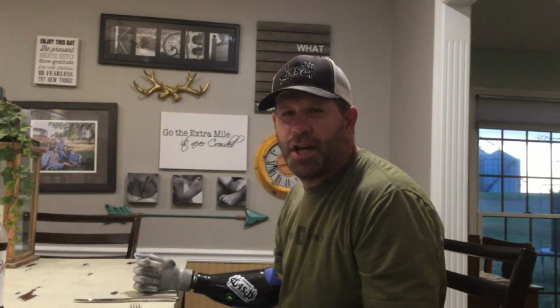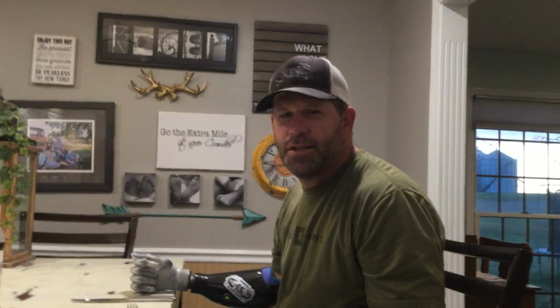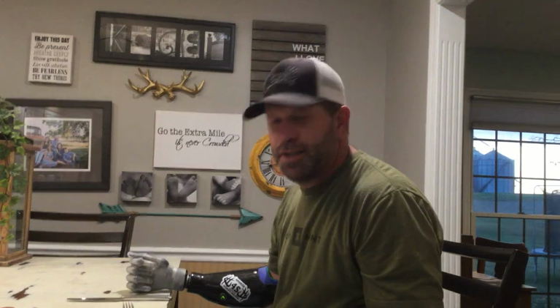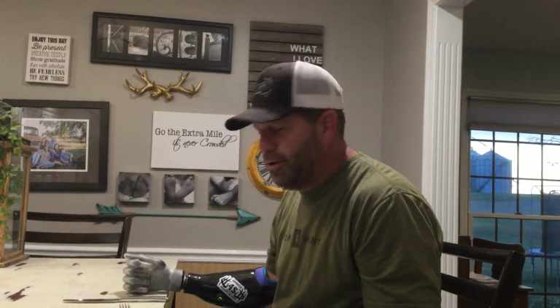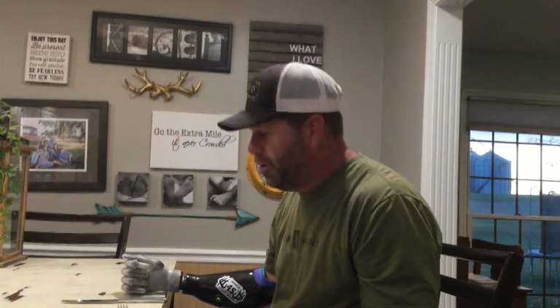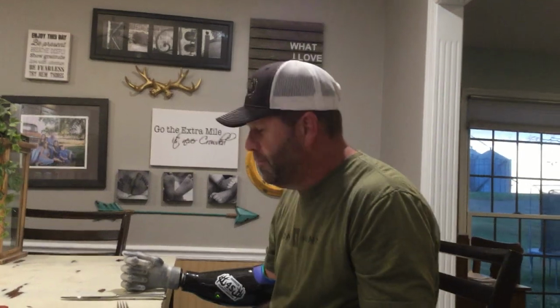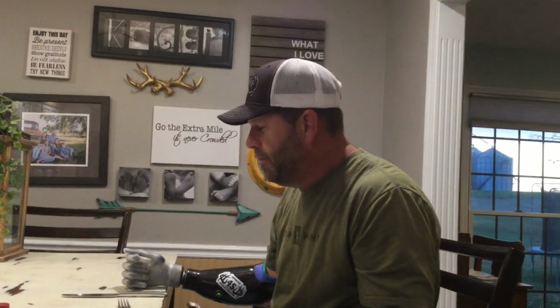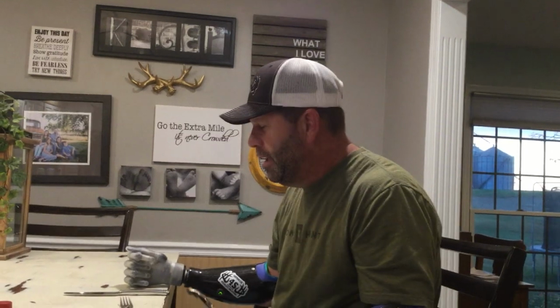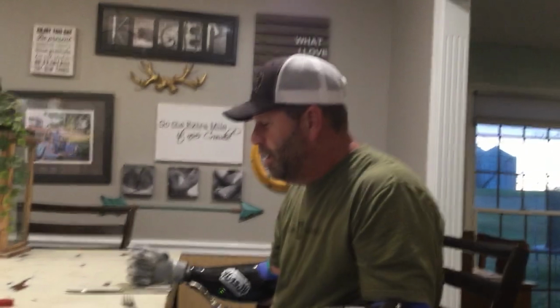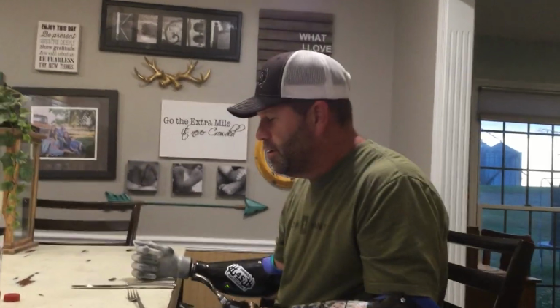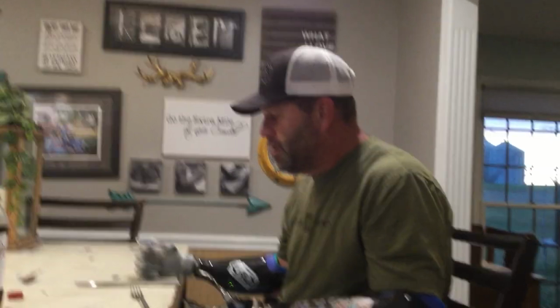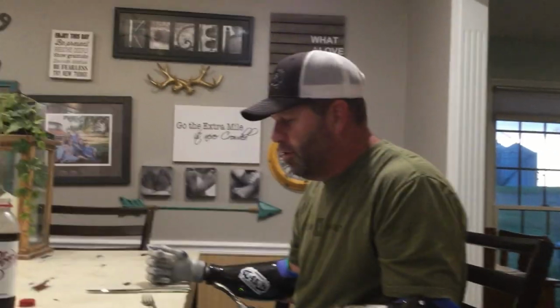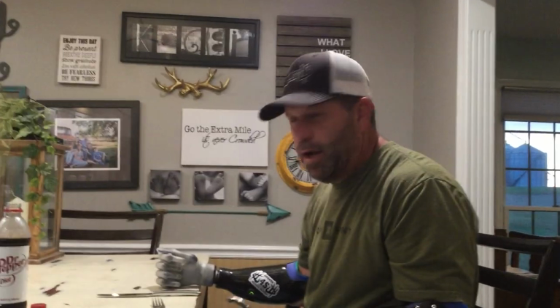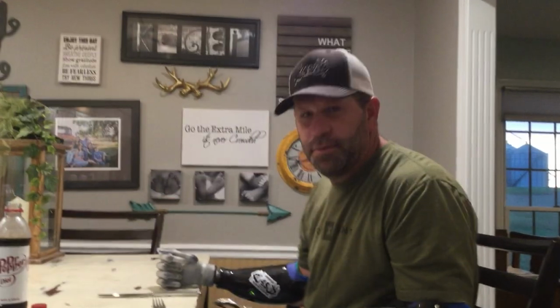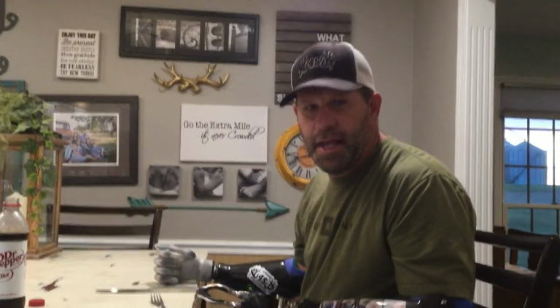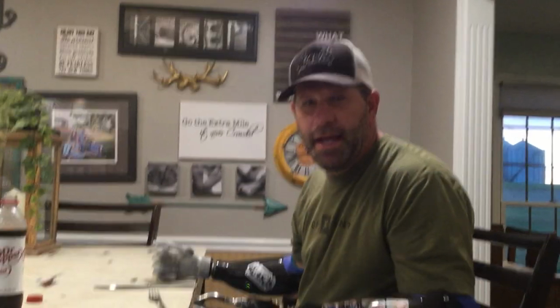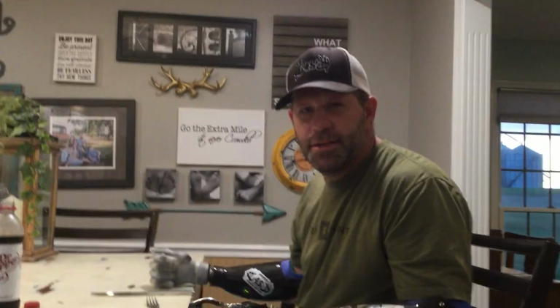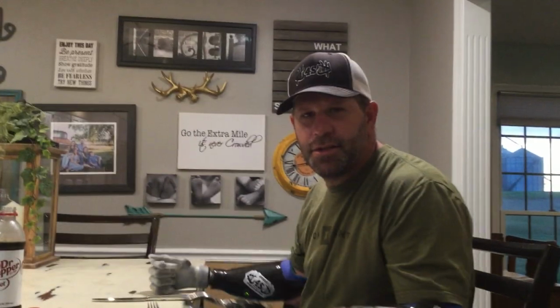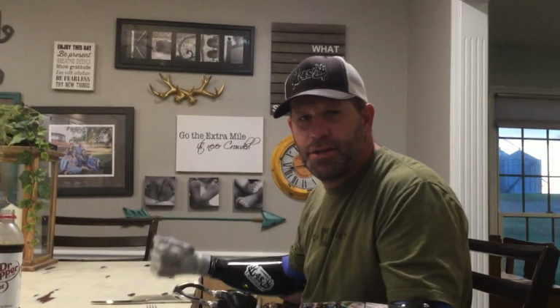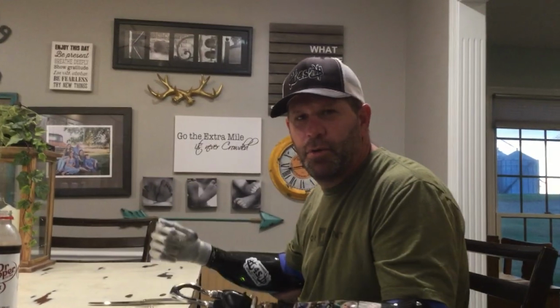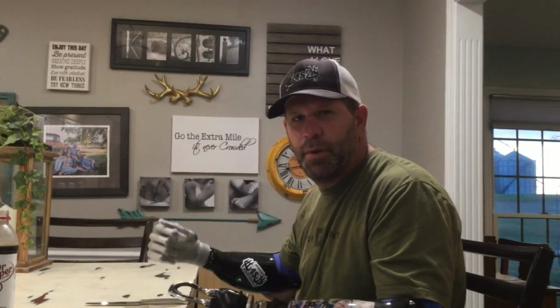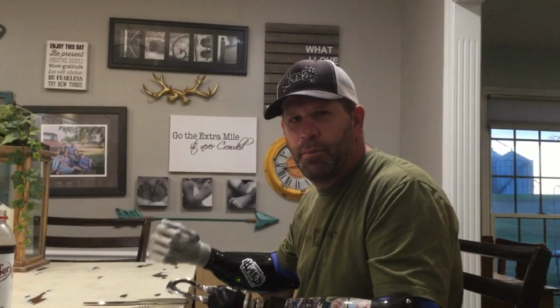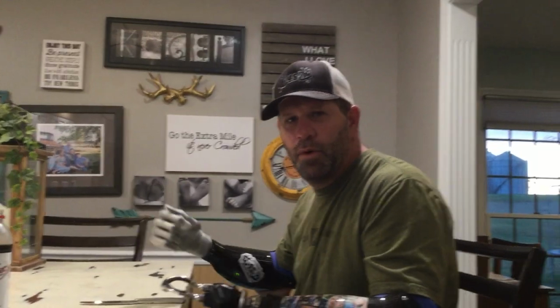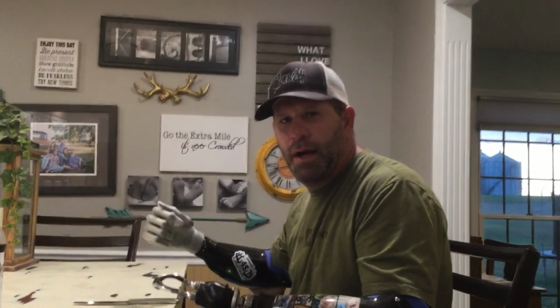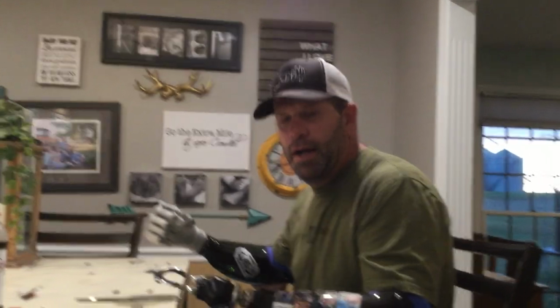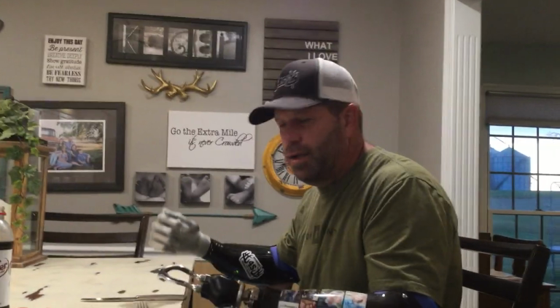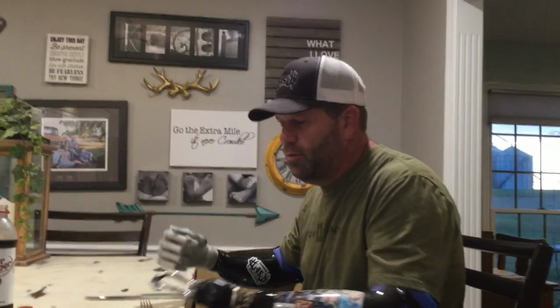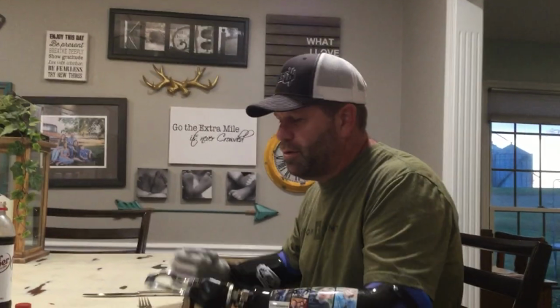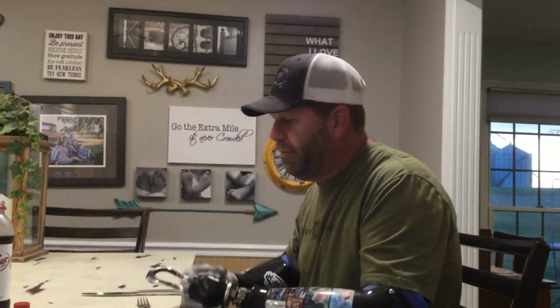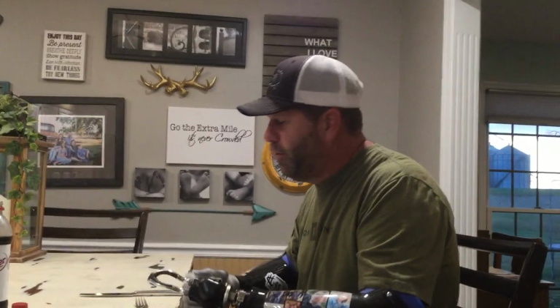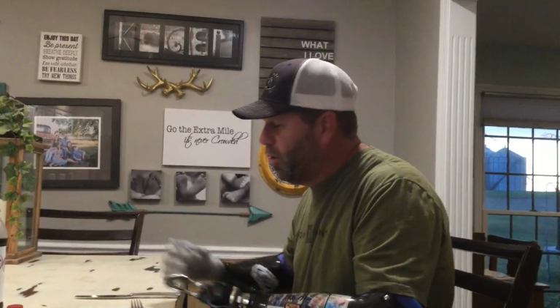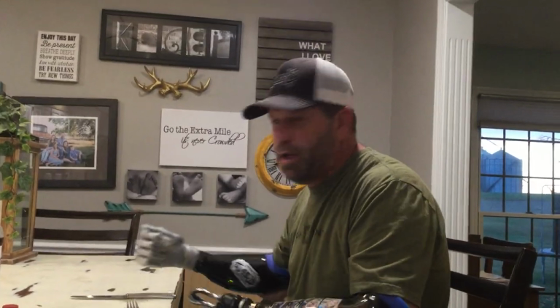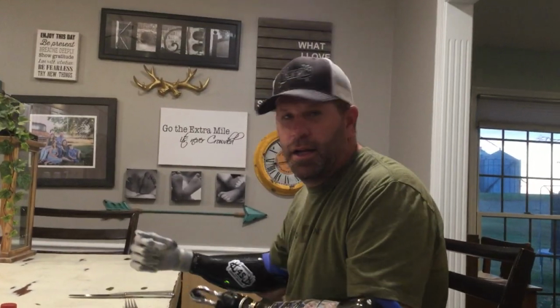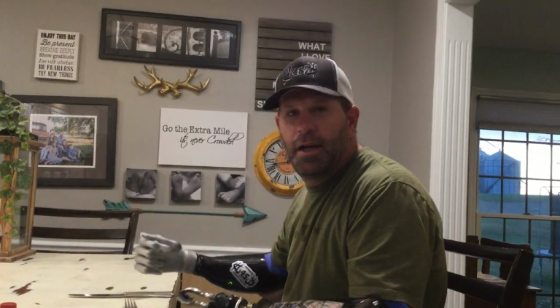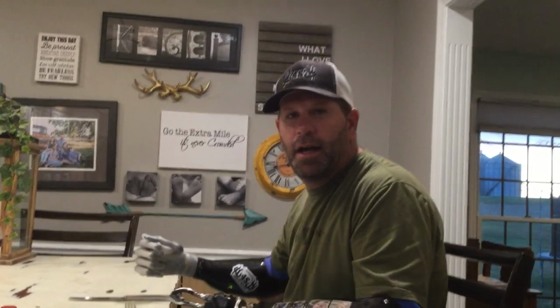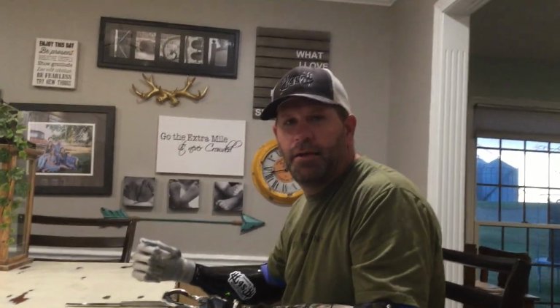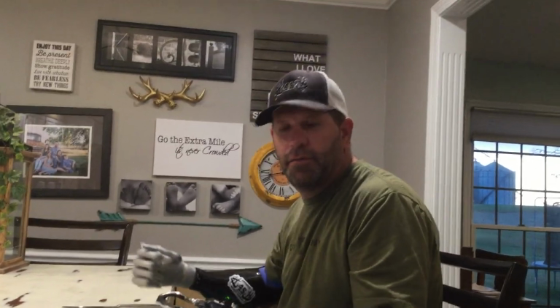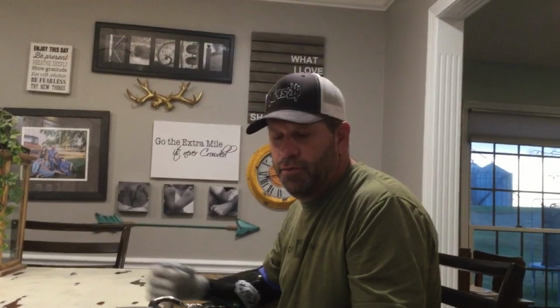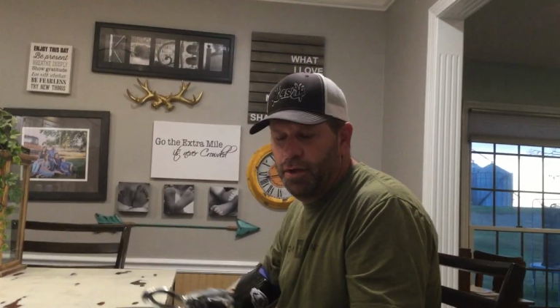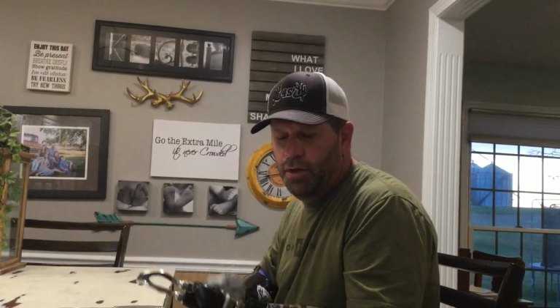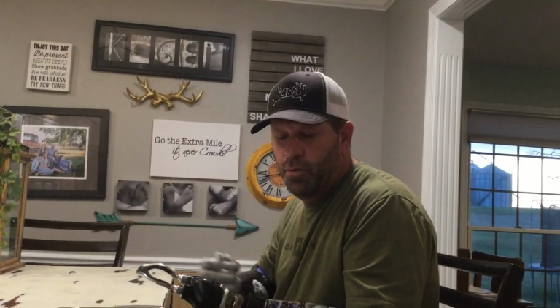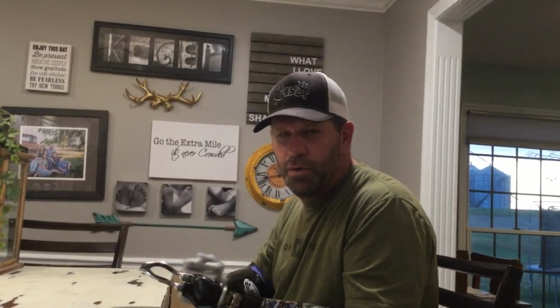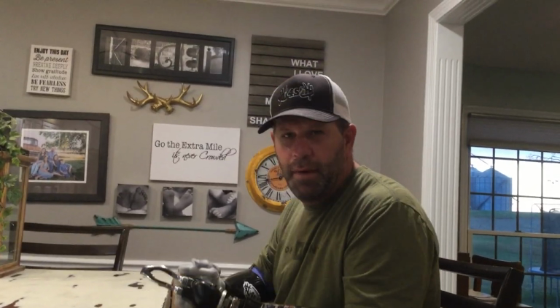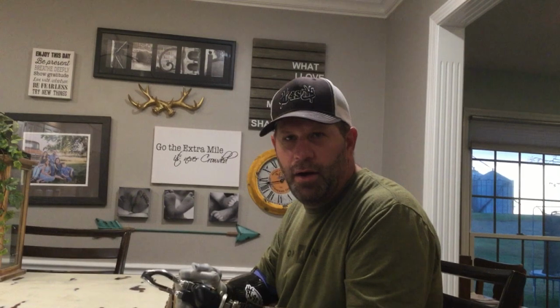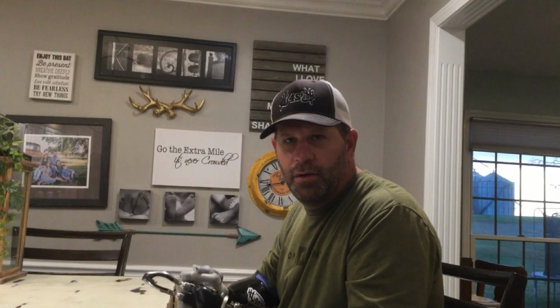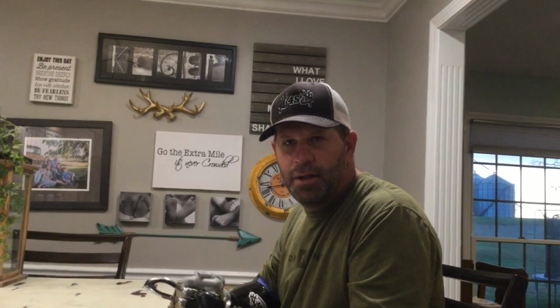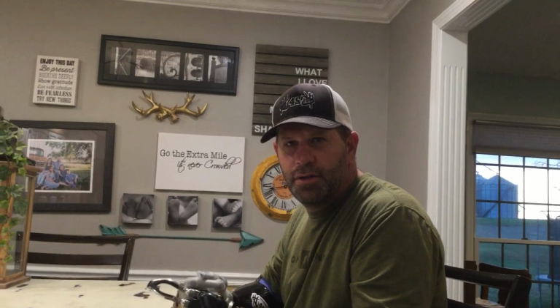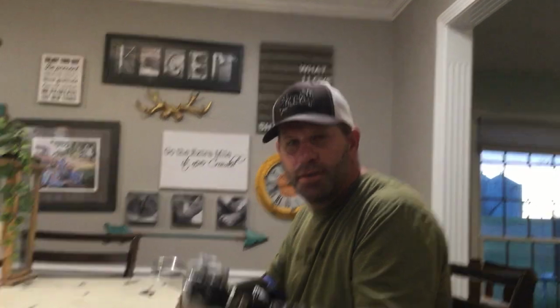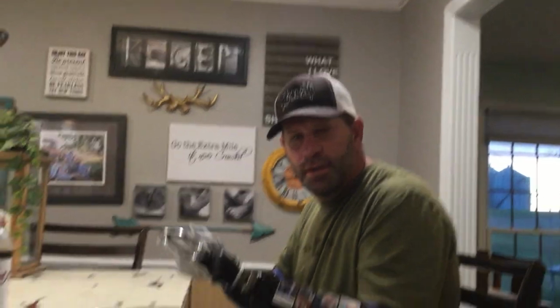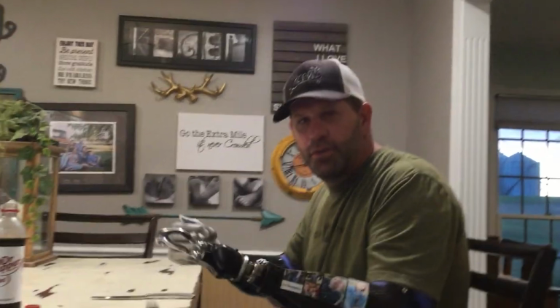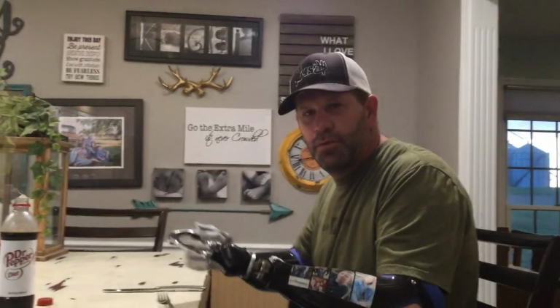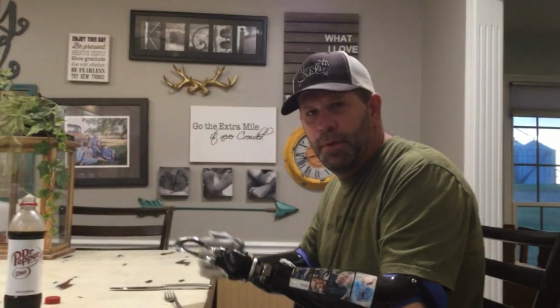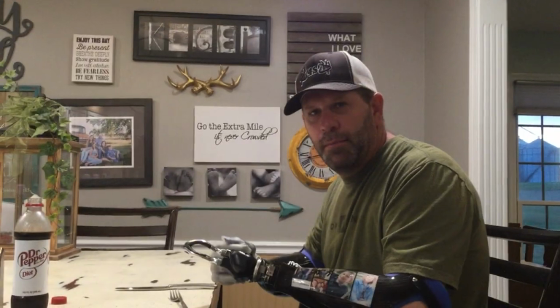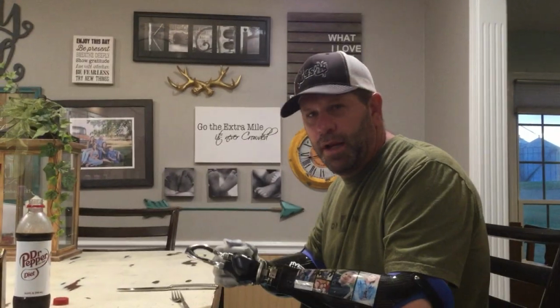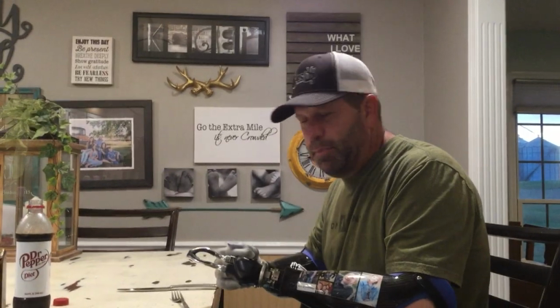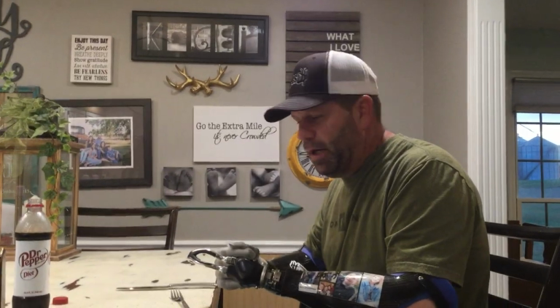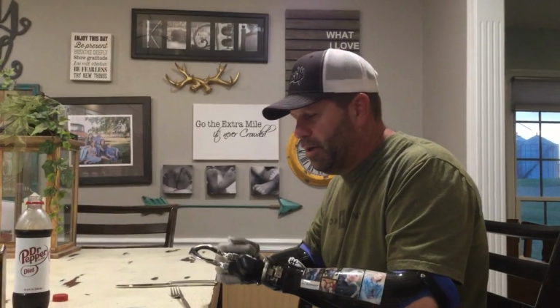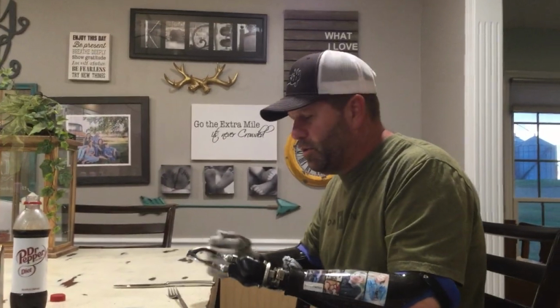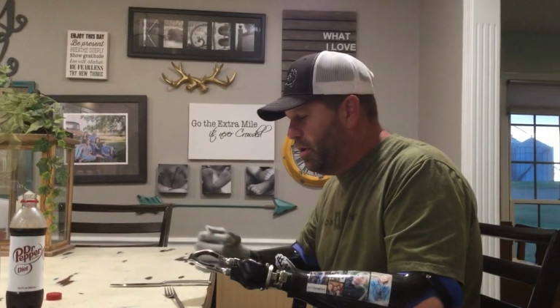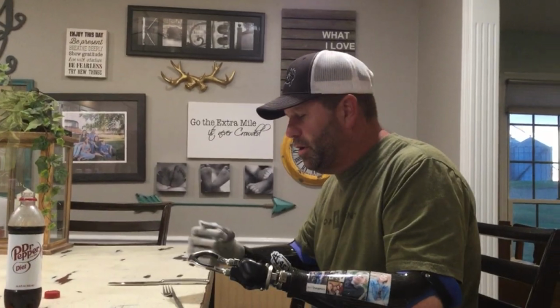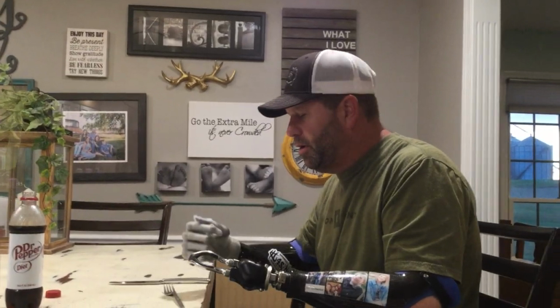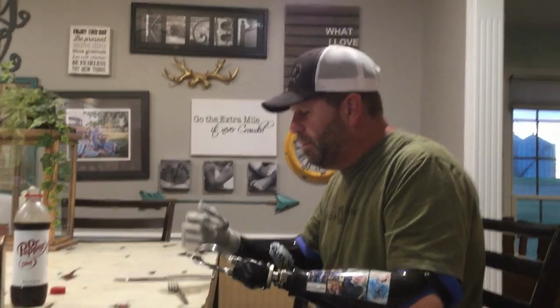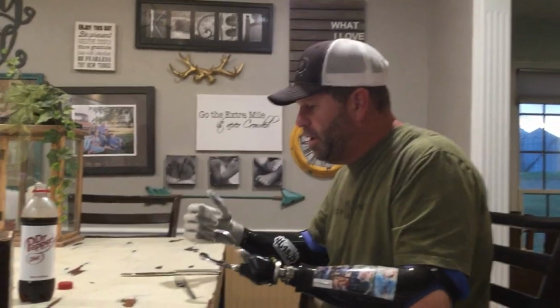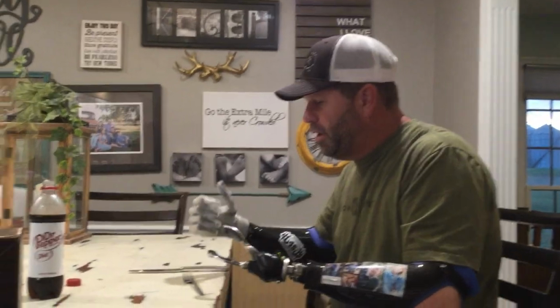Jason Cougar. I was asked to show people how I use a fork and a knife with my electrics. I'll do my body part as well here in a minute.